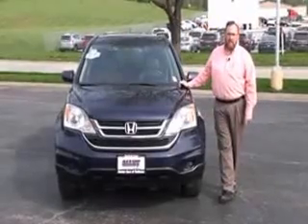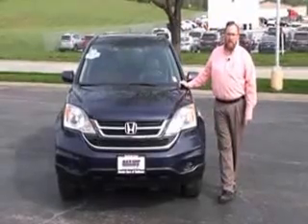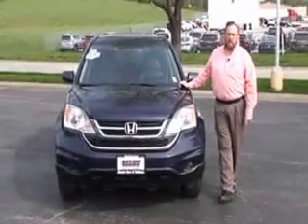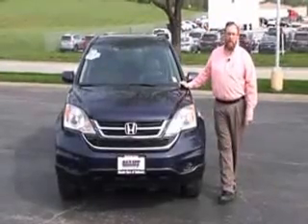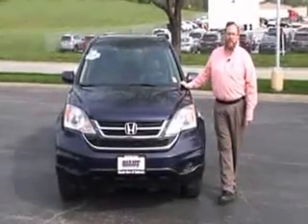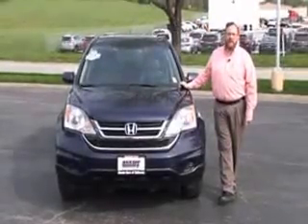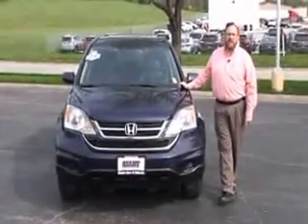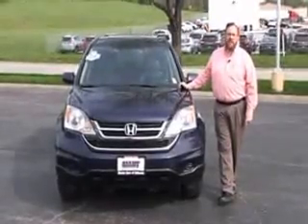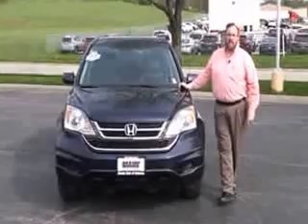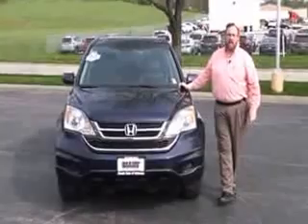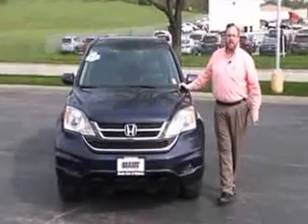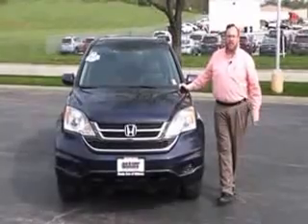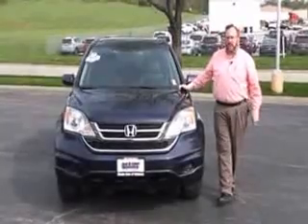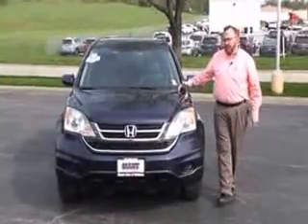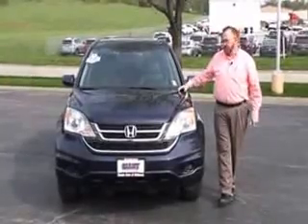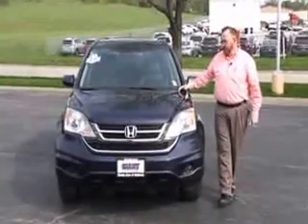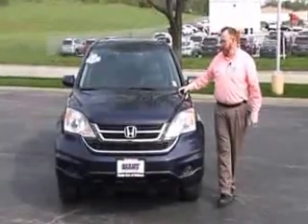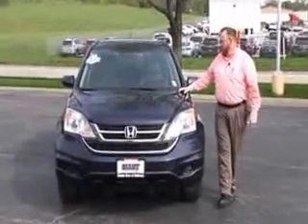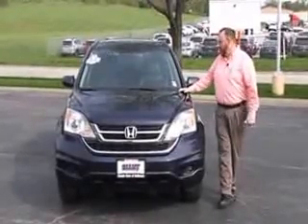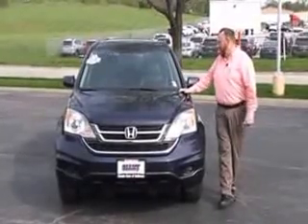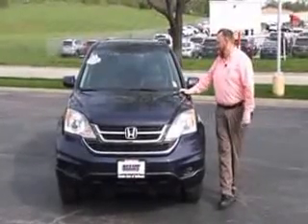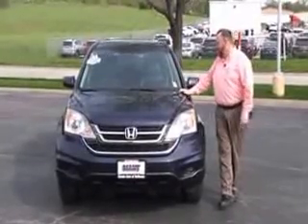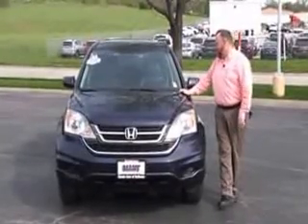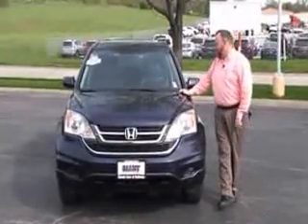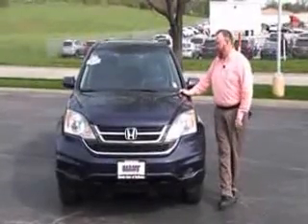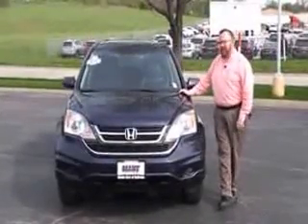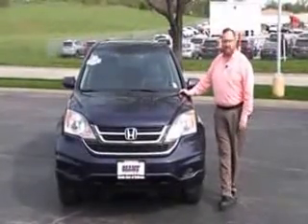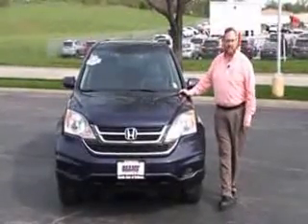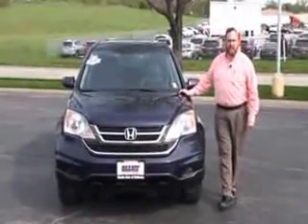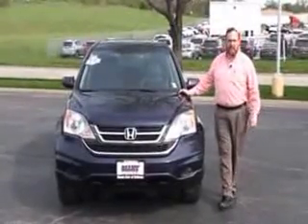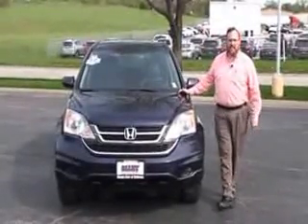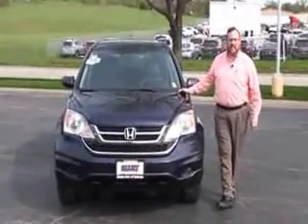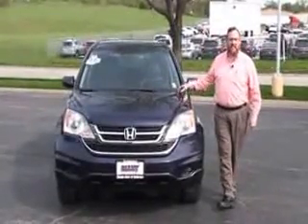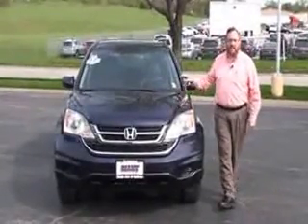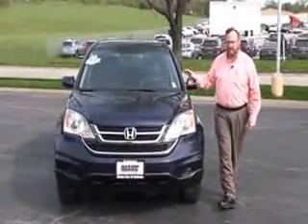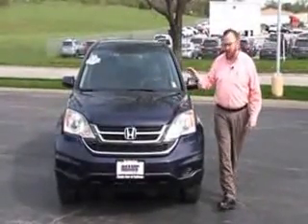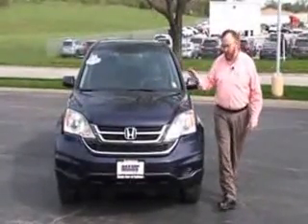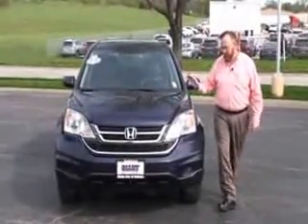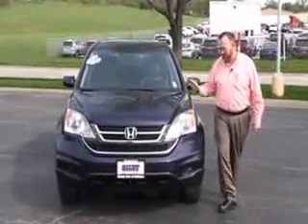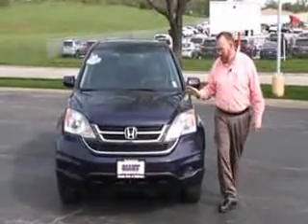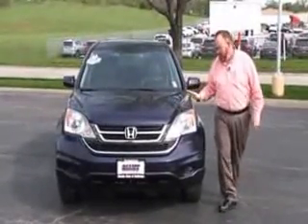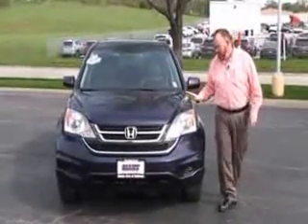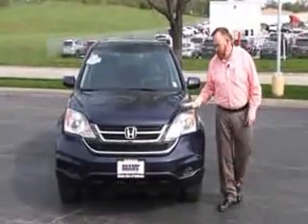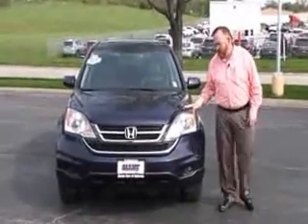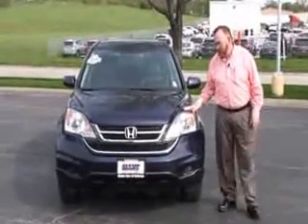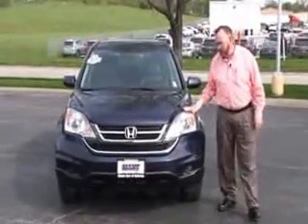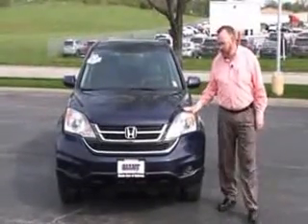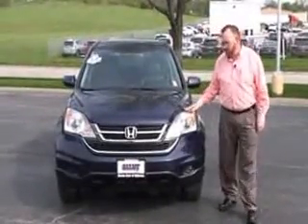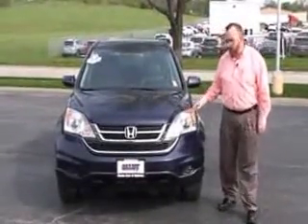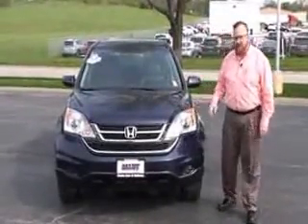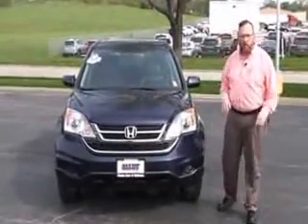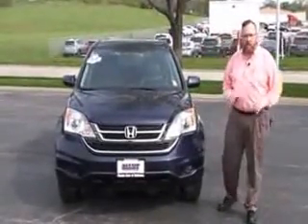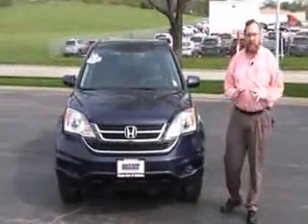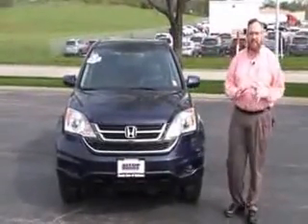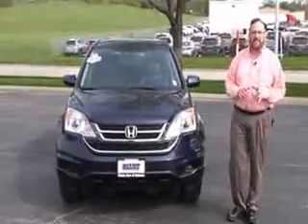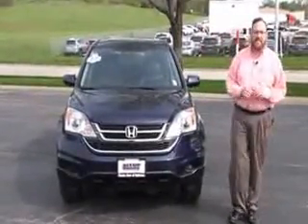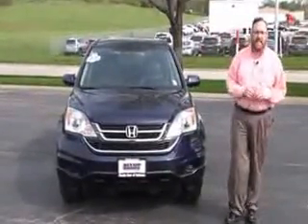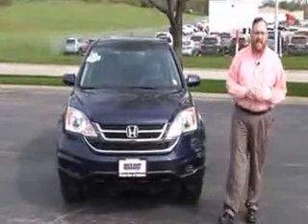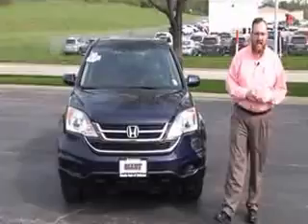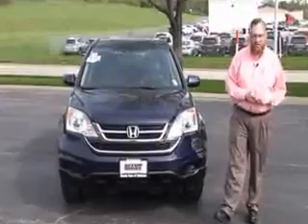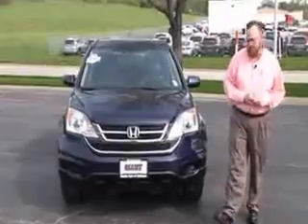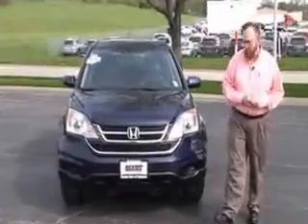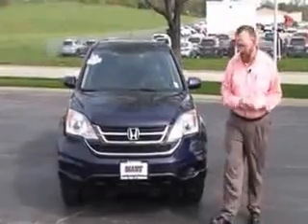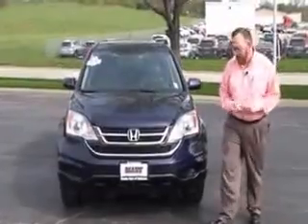Ryan Kelly here for Honda Giant, here to show you this 2011 Honda CR-V EX-L model. Just came in on trade, only got 58,000 miles.